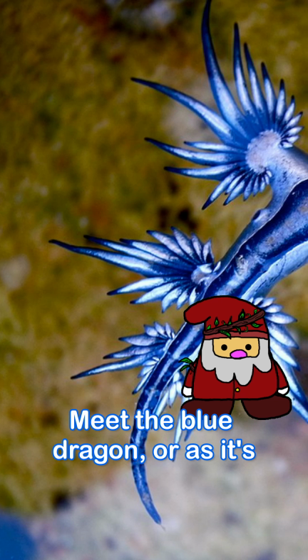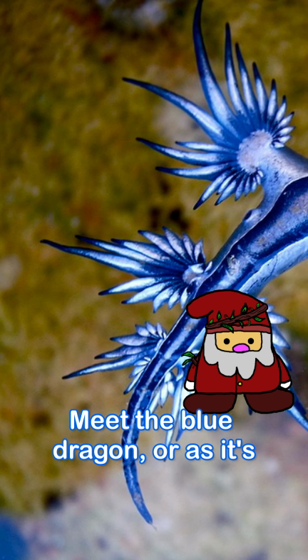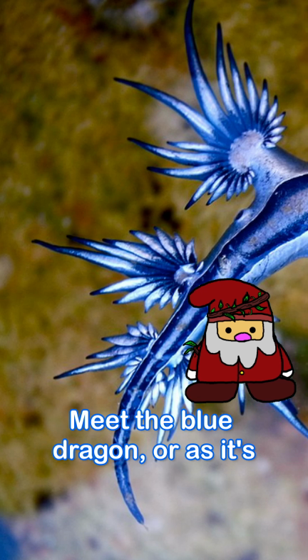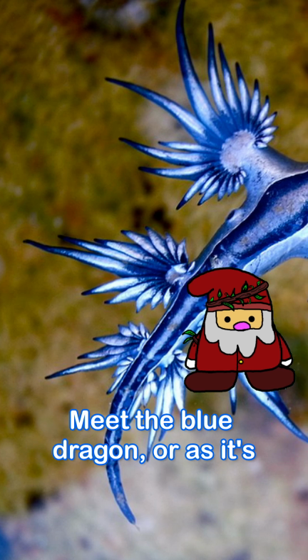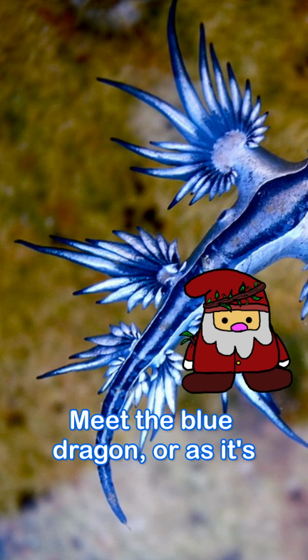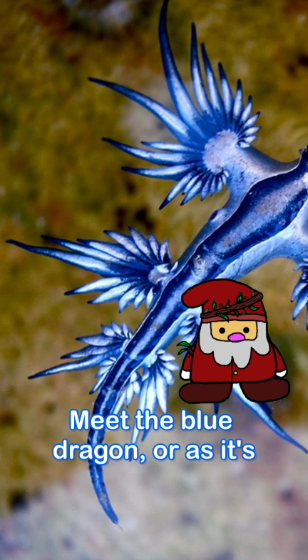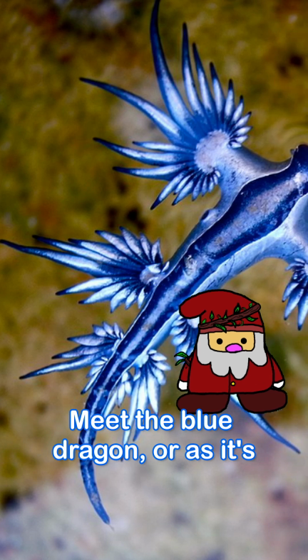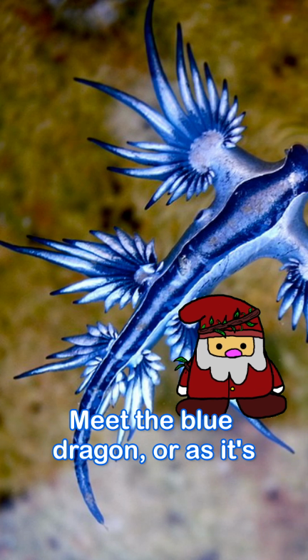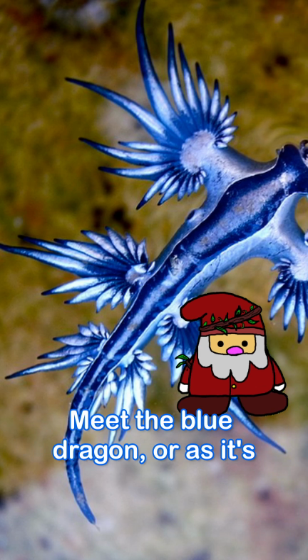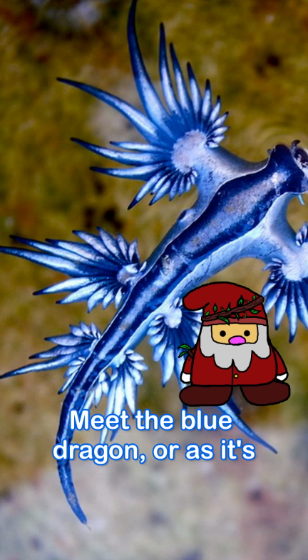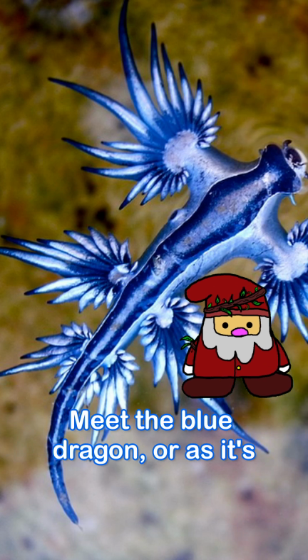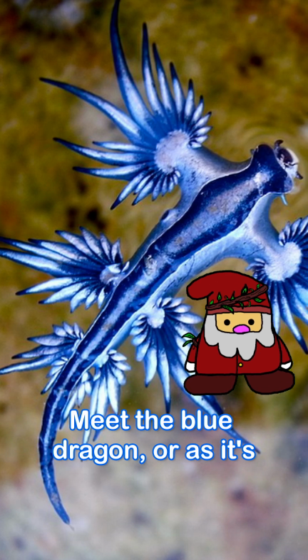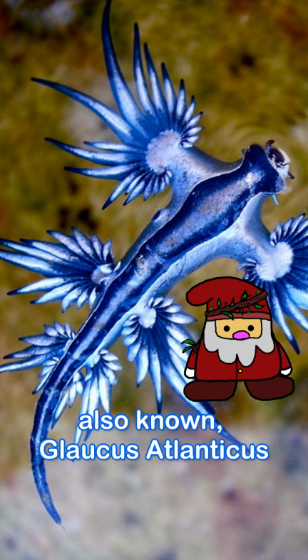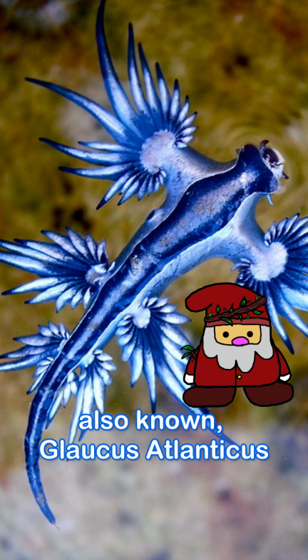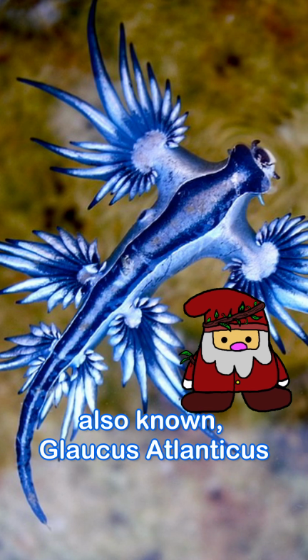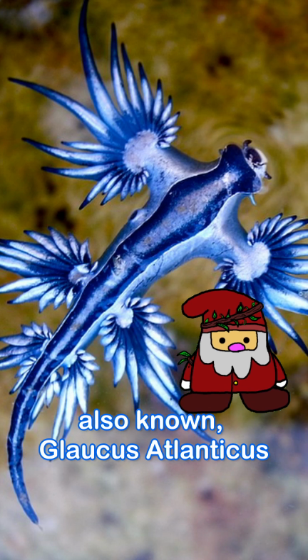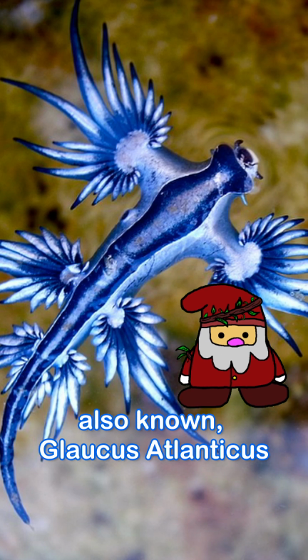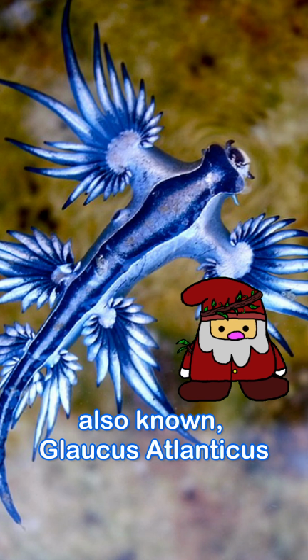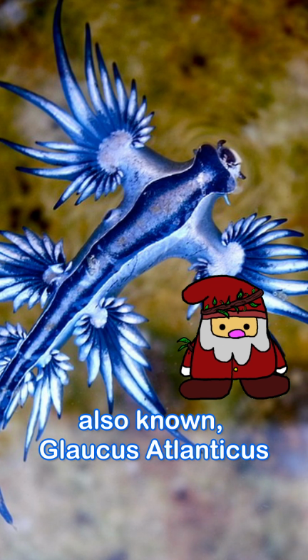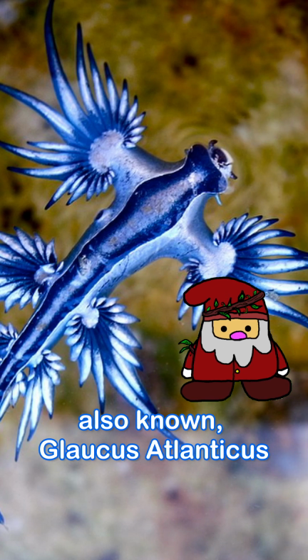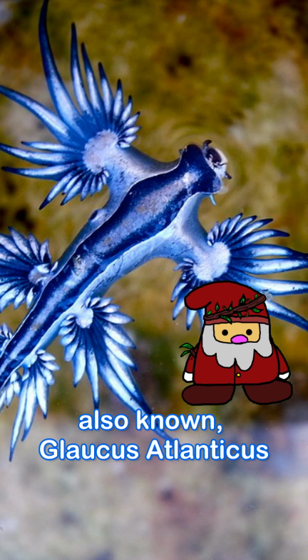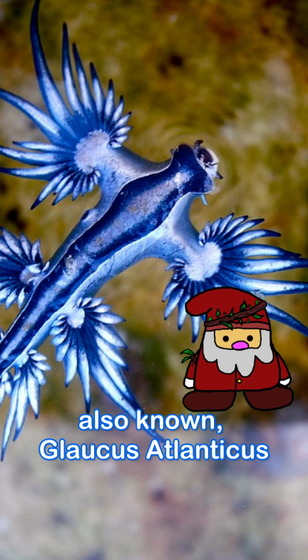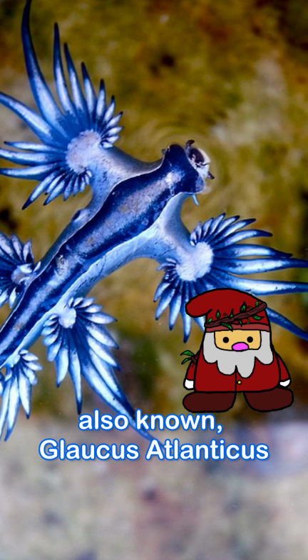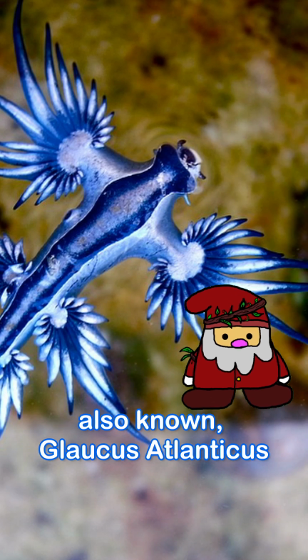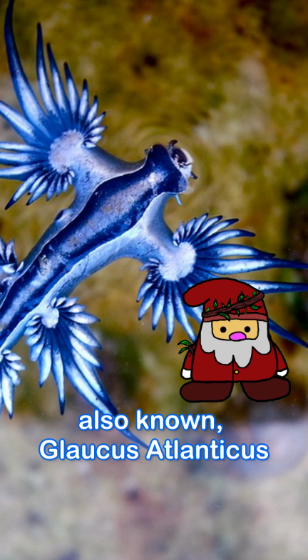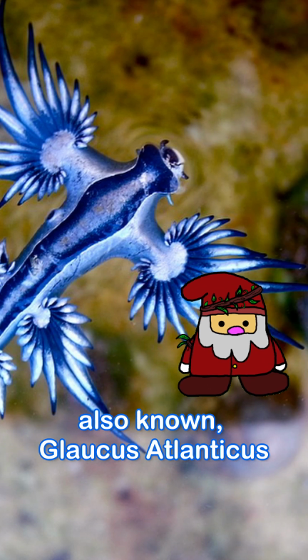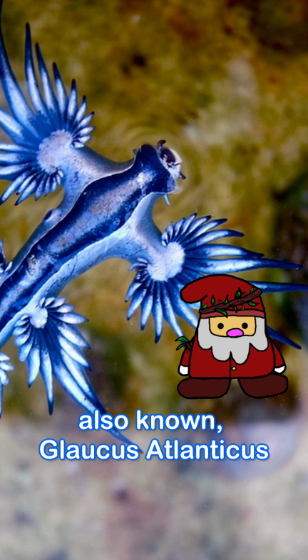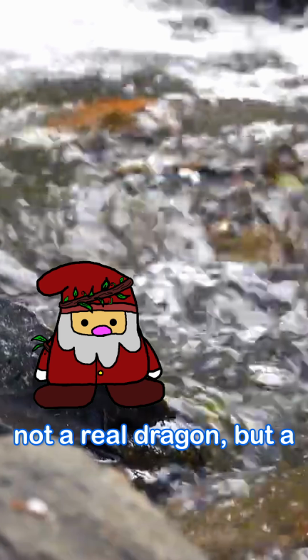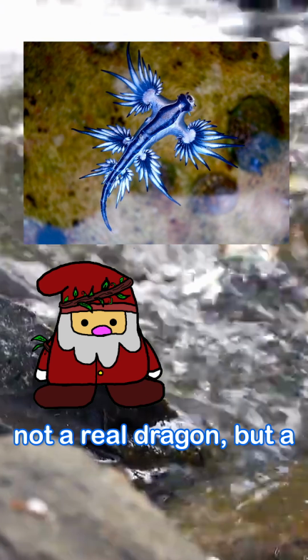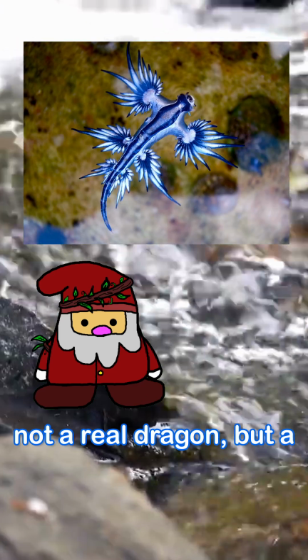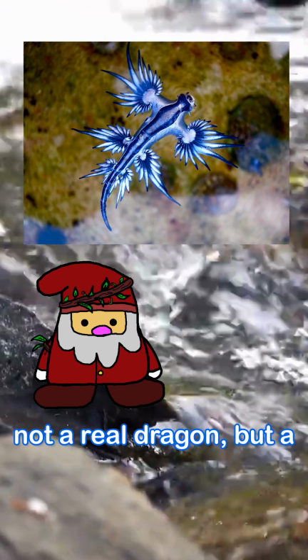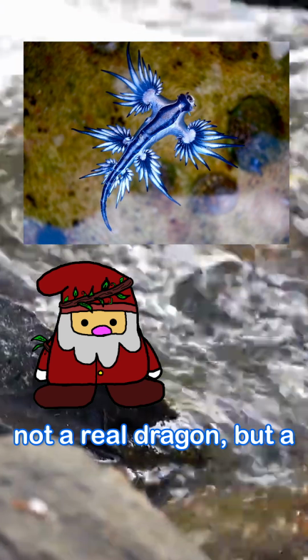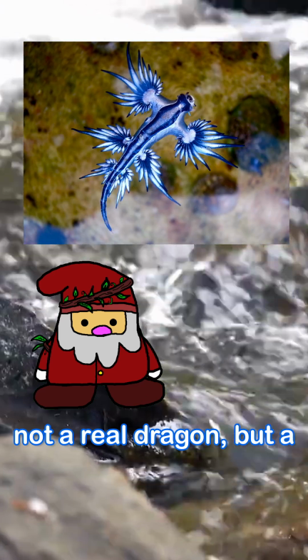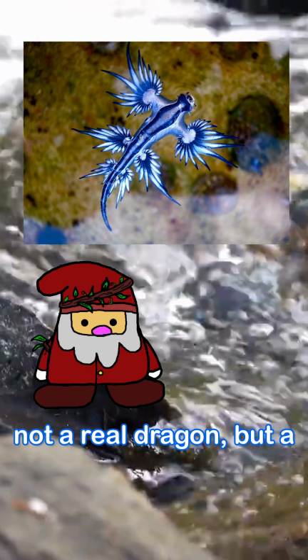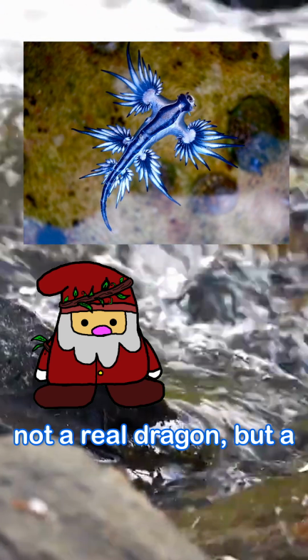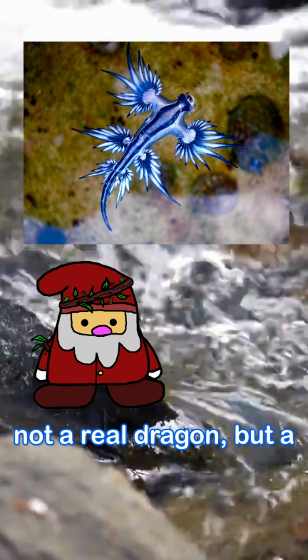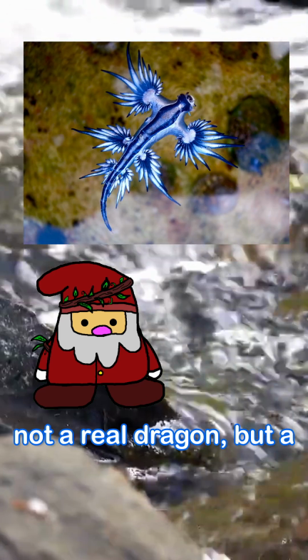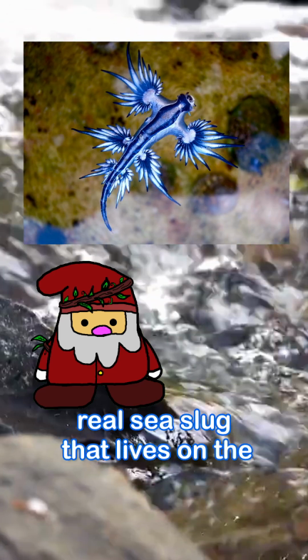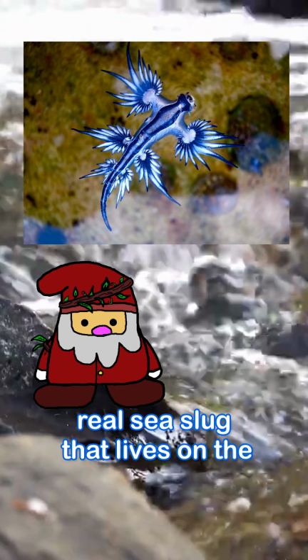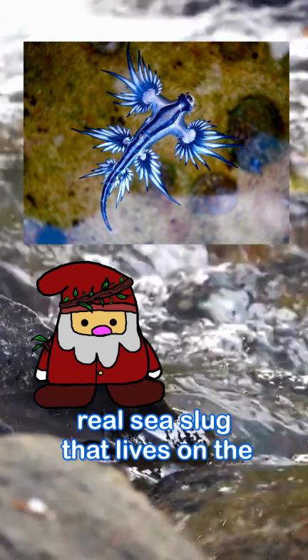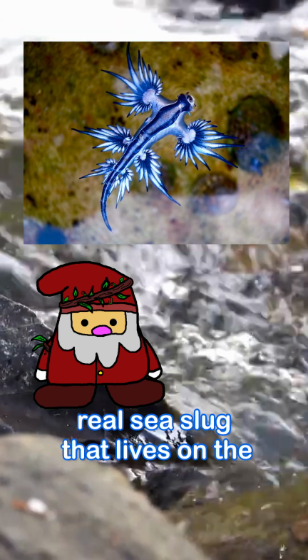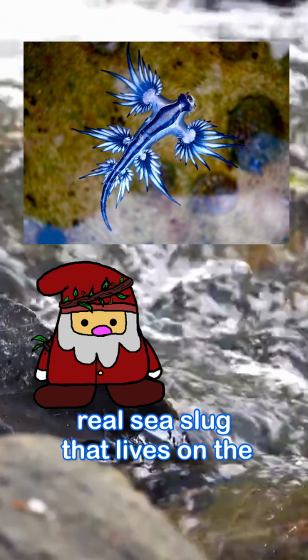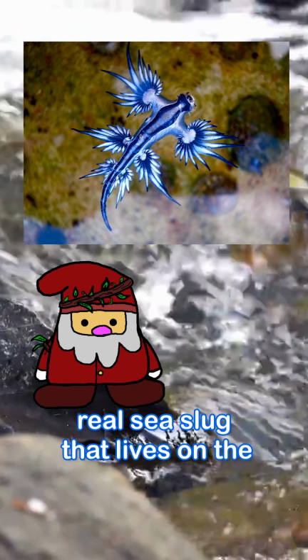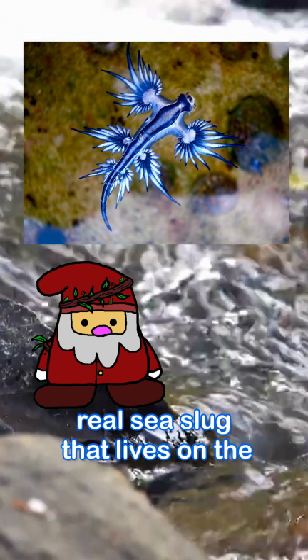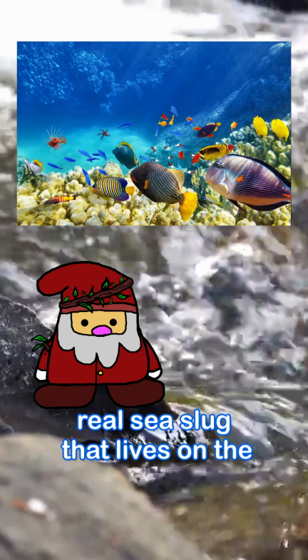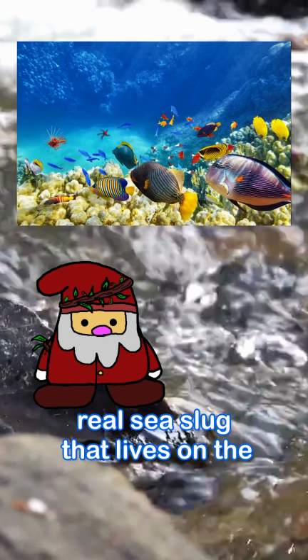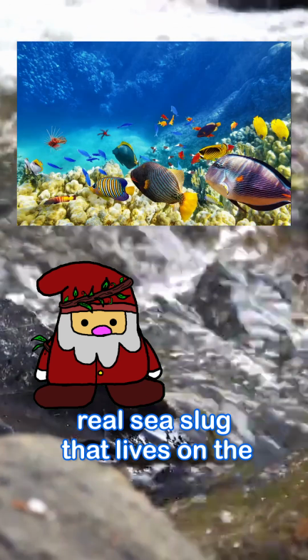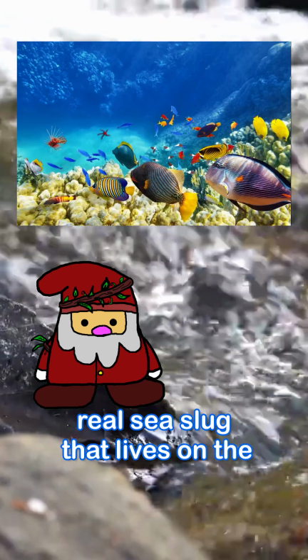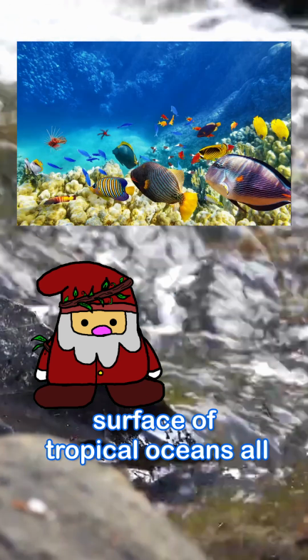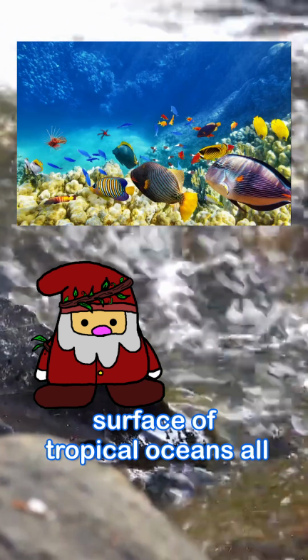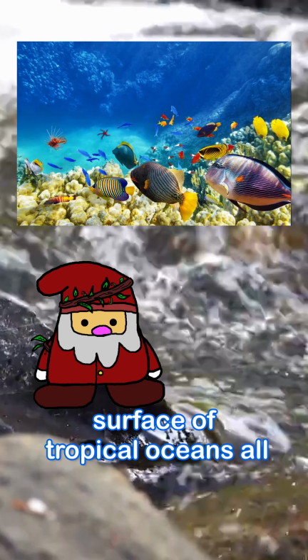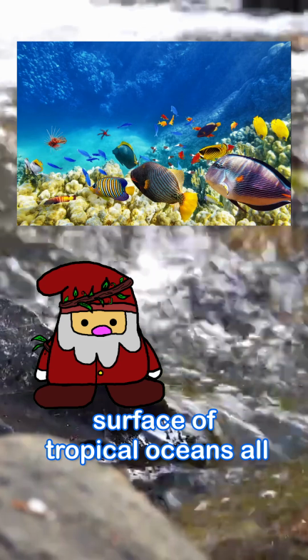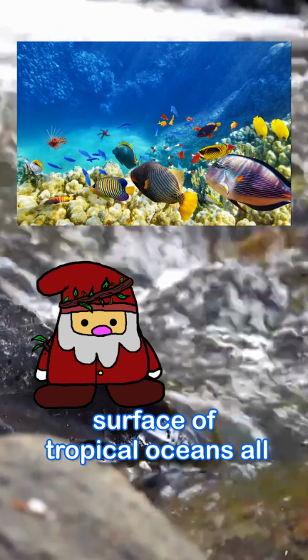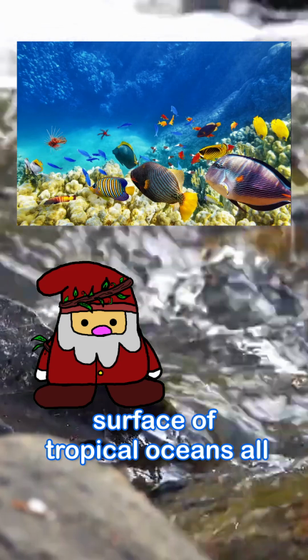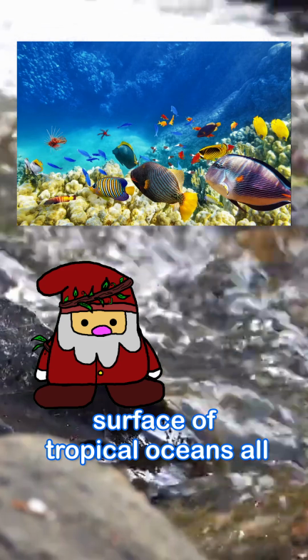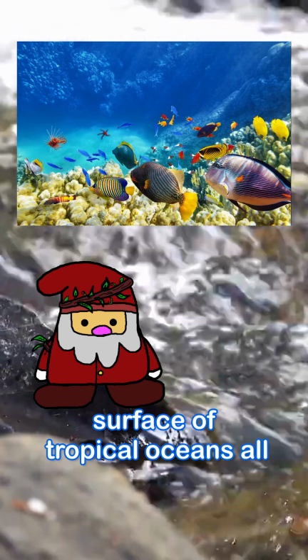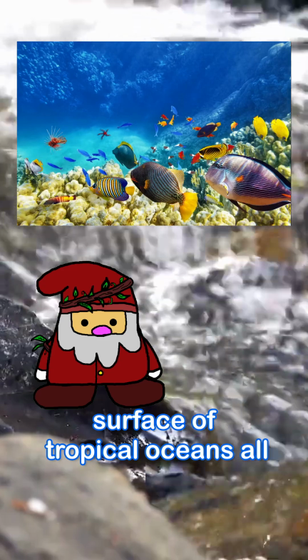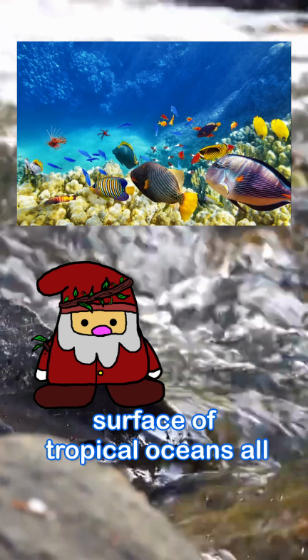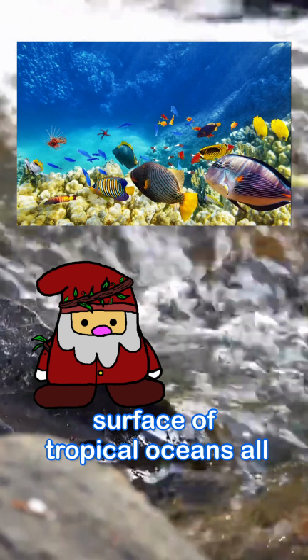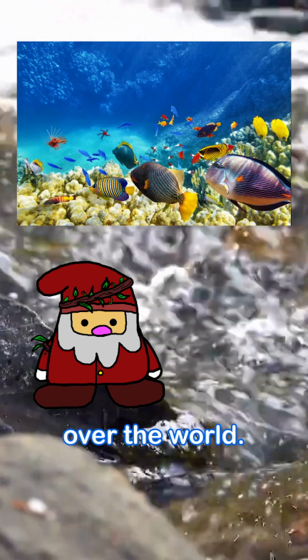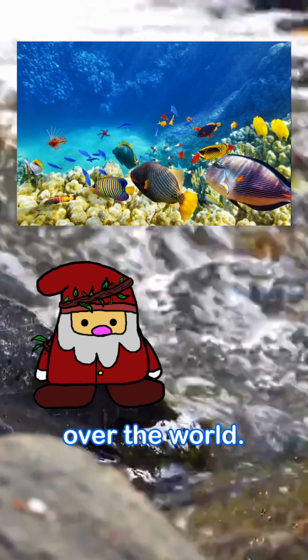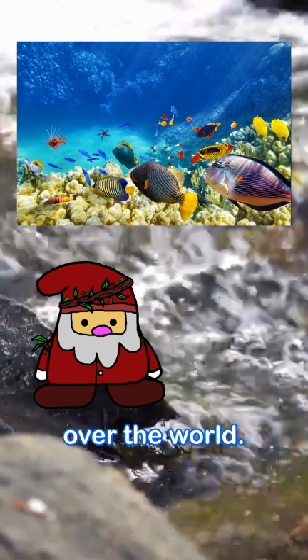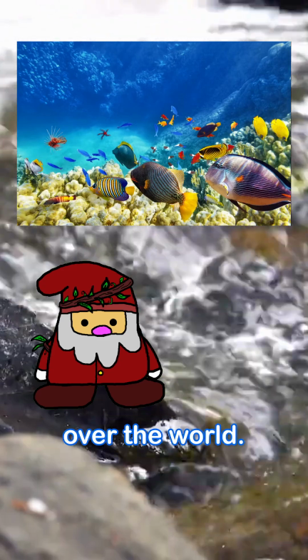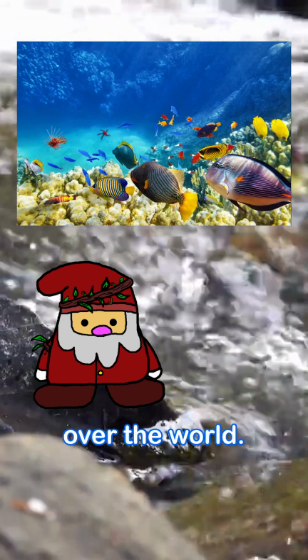Meet the Blue Dragon, or as it's also known, Glaucus Atlanticus. Not a real dragon, but a real sea slug that lives on the surface of tropical oceans all over the world.